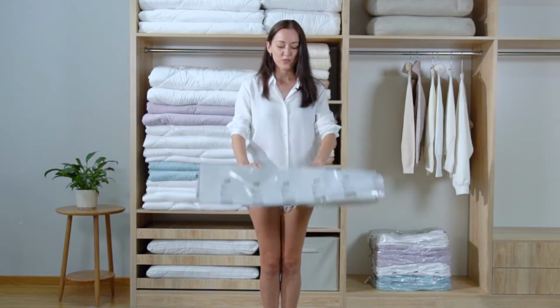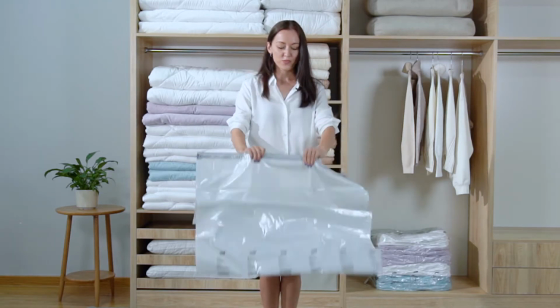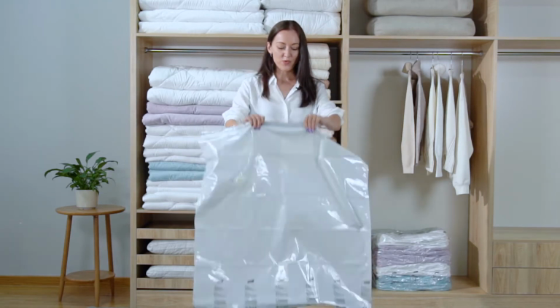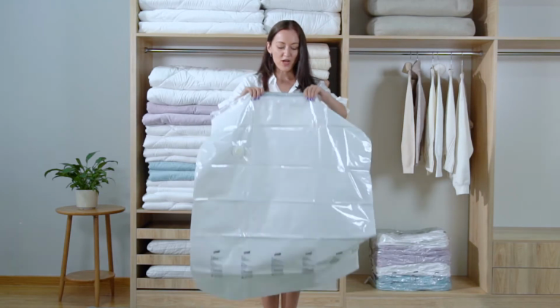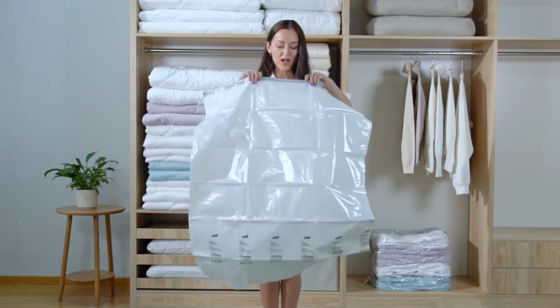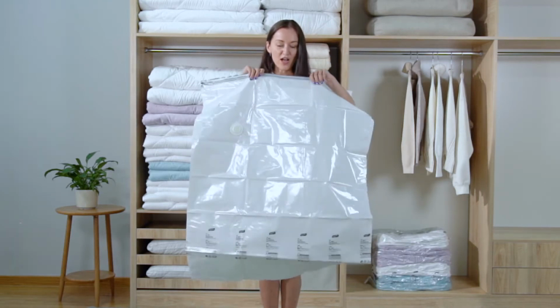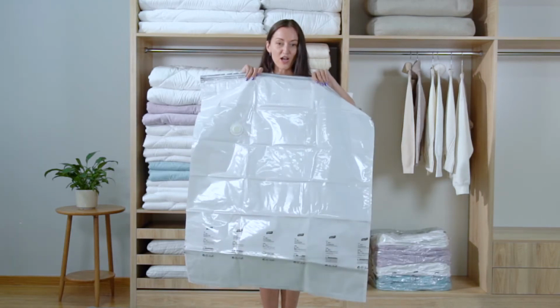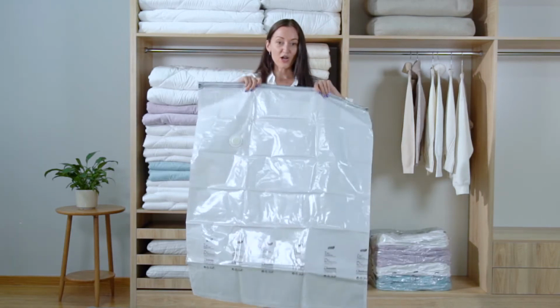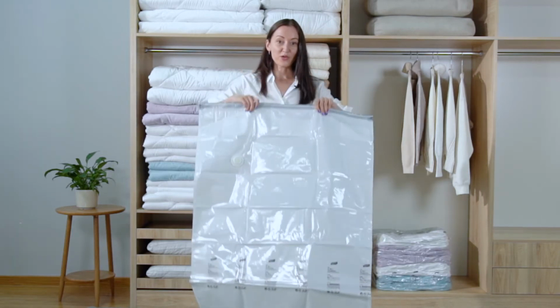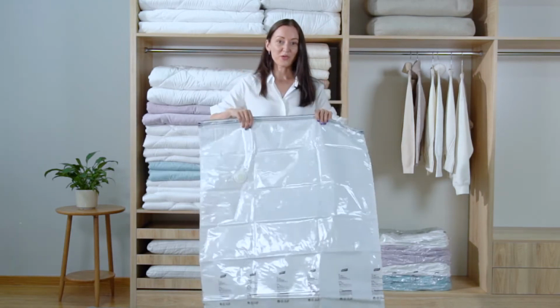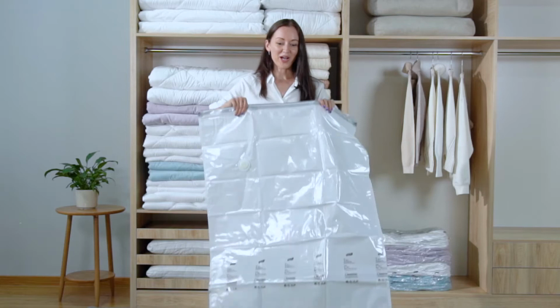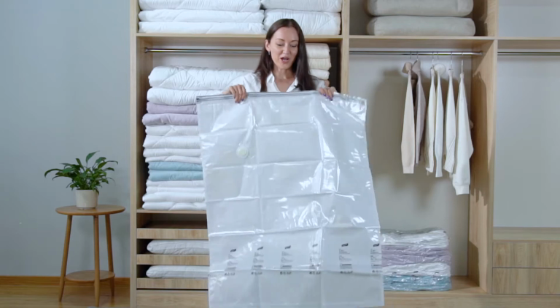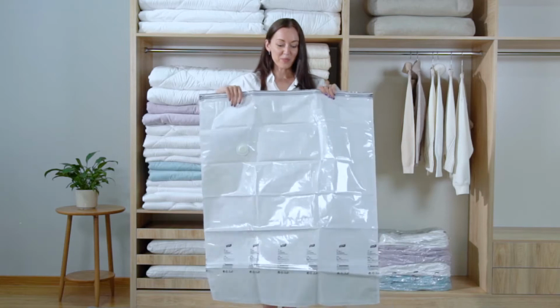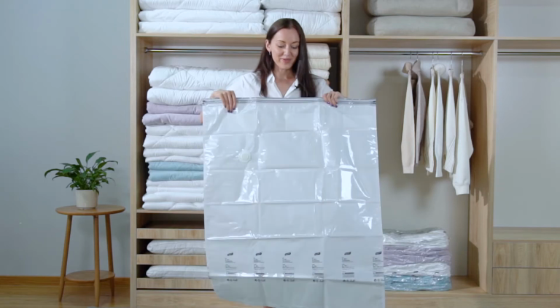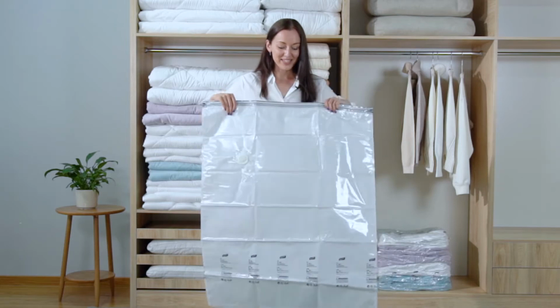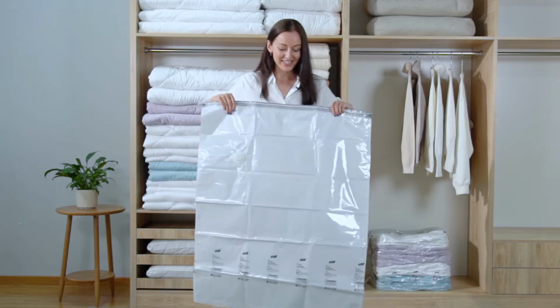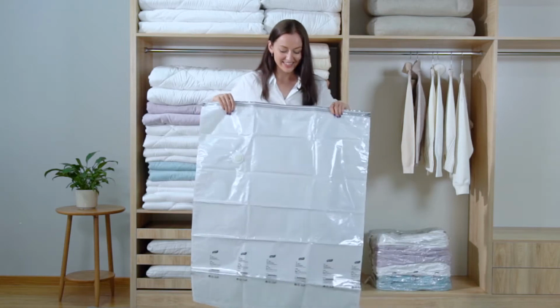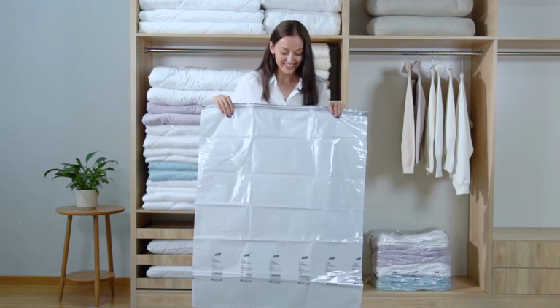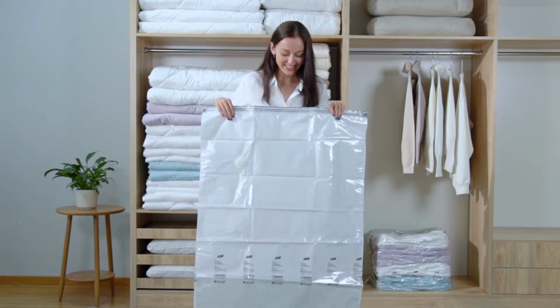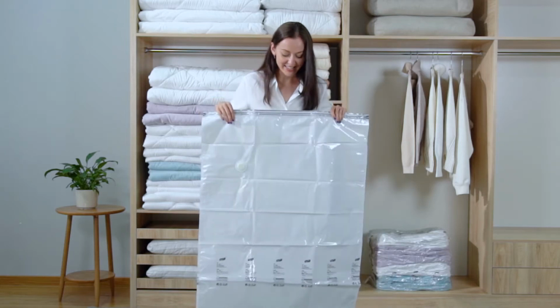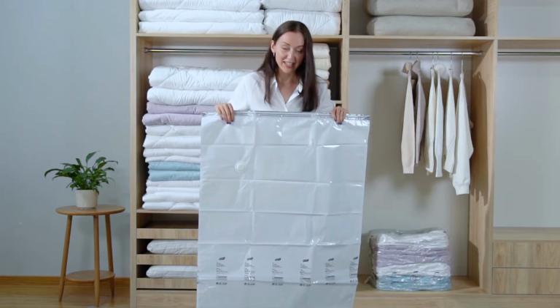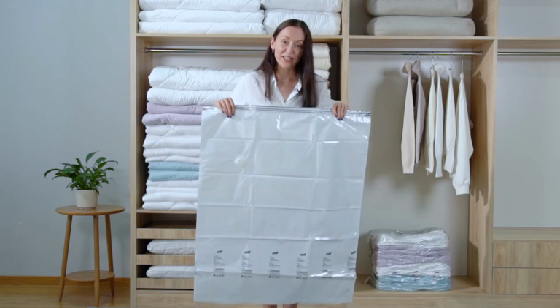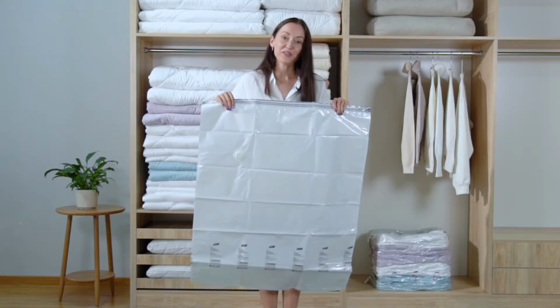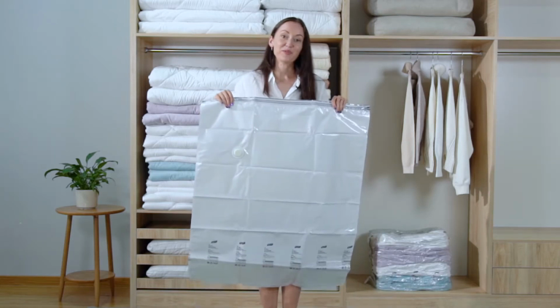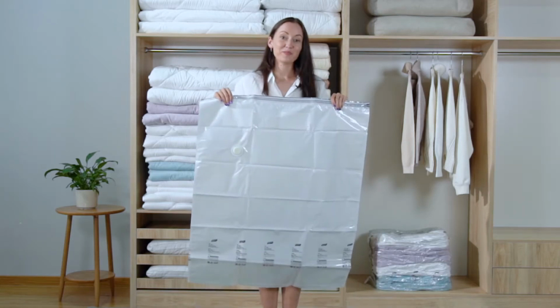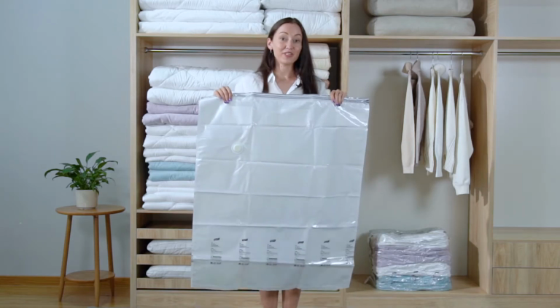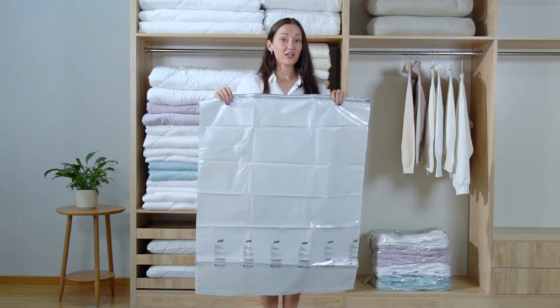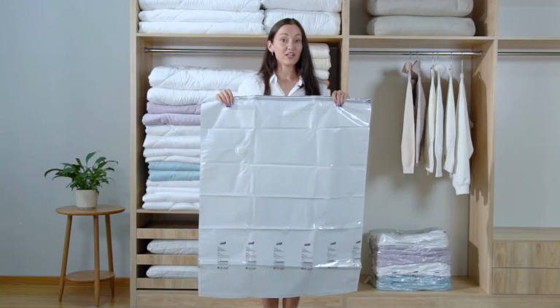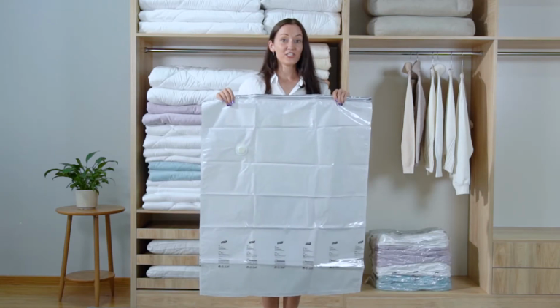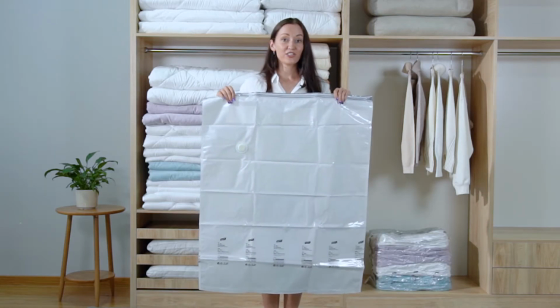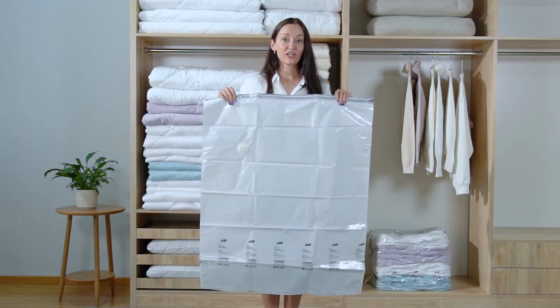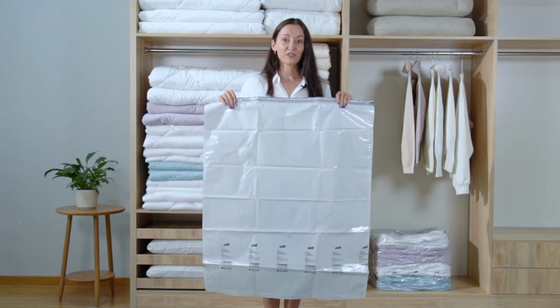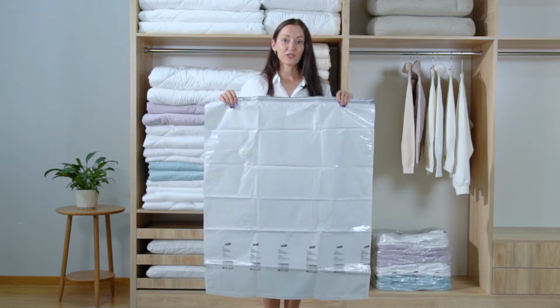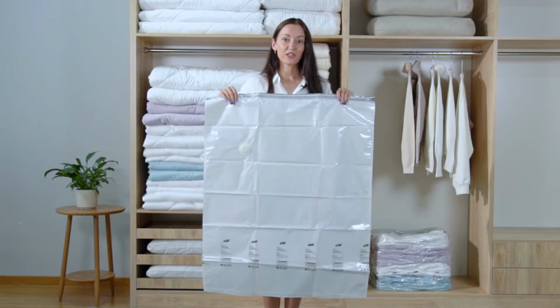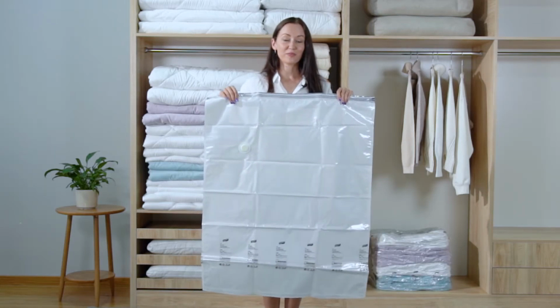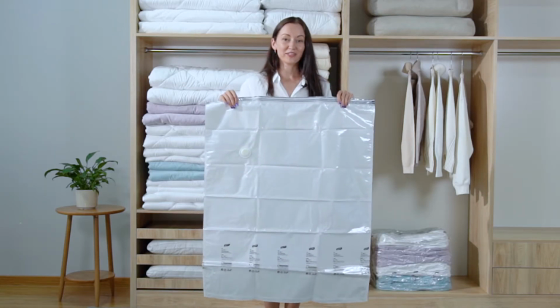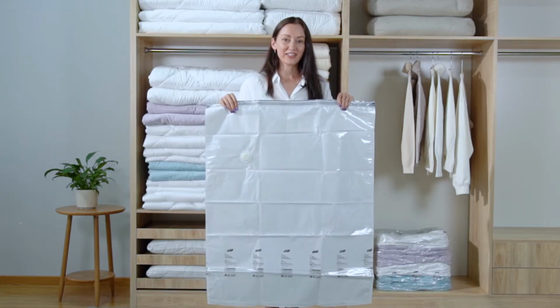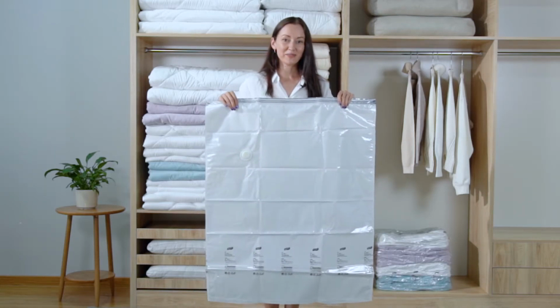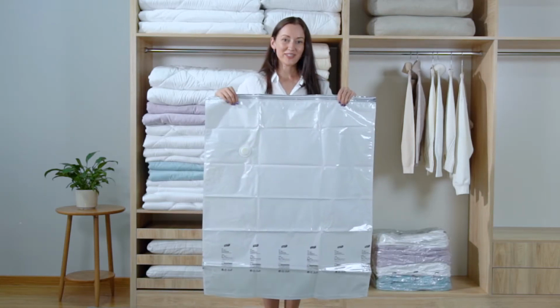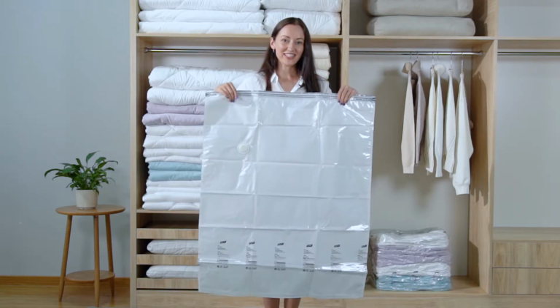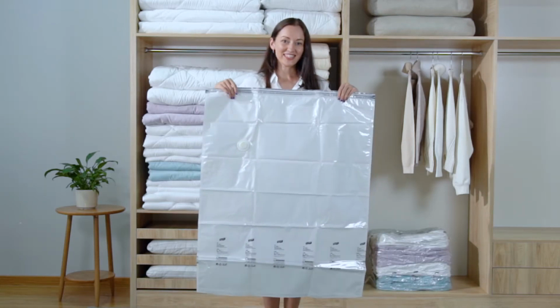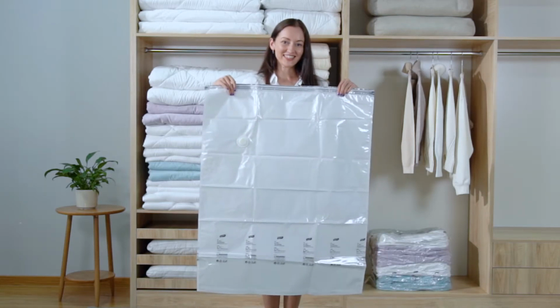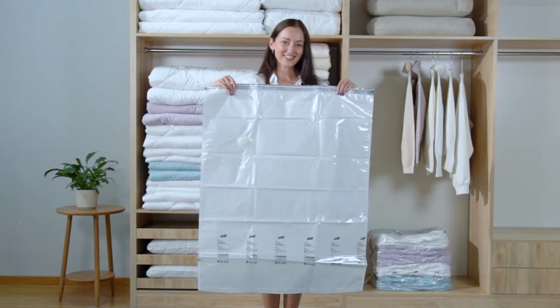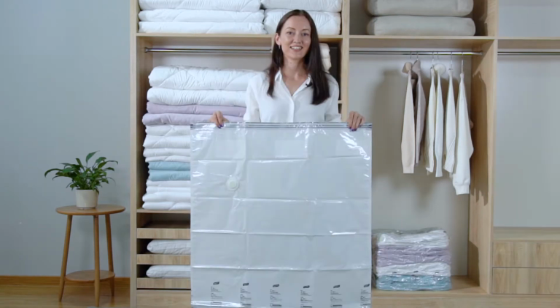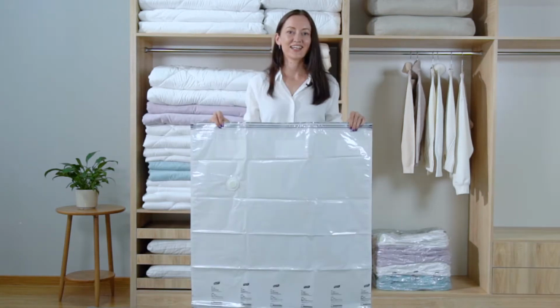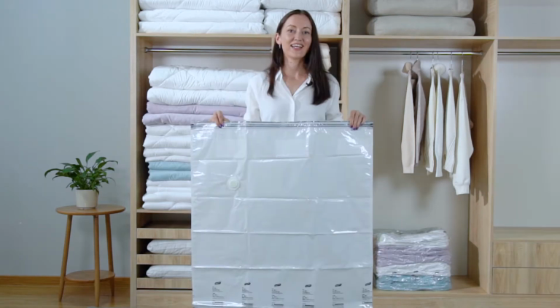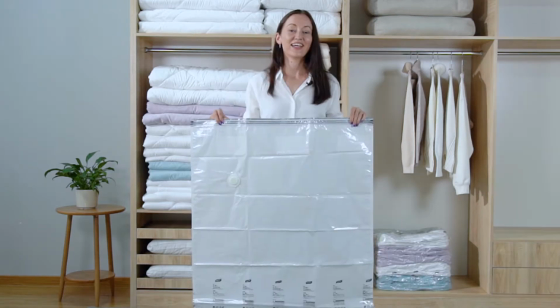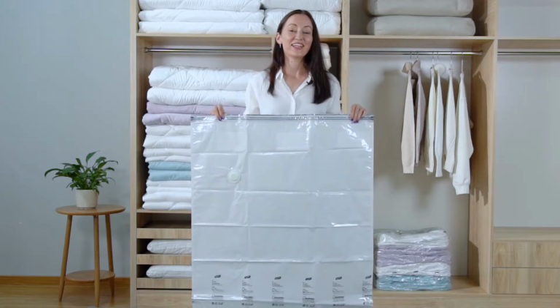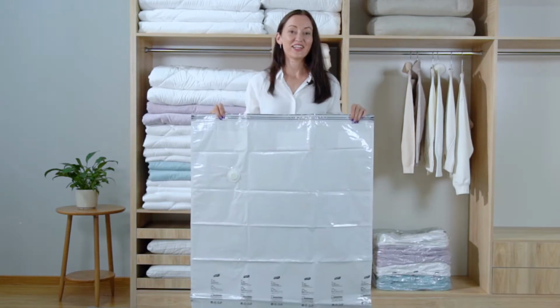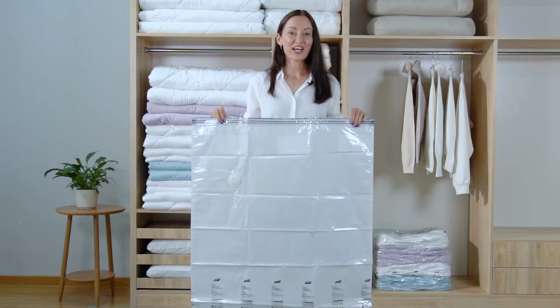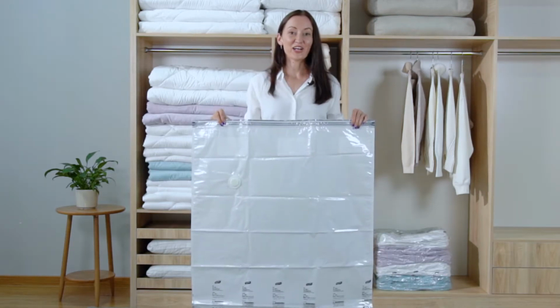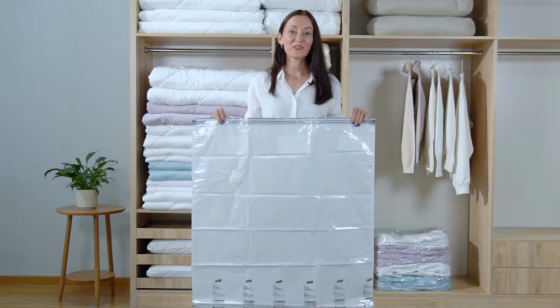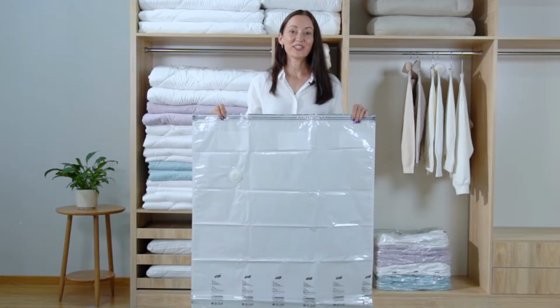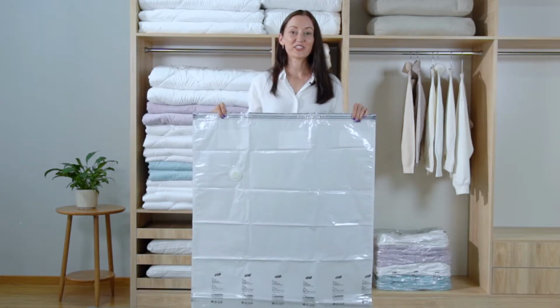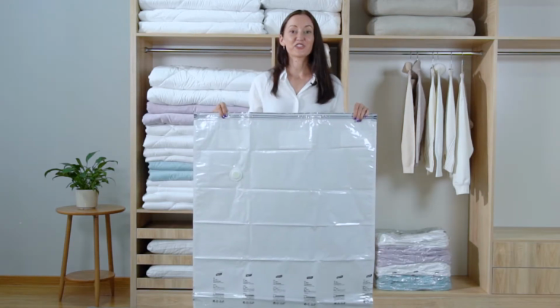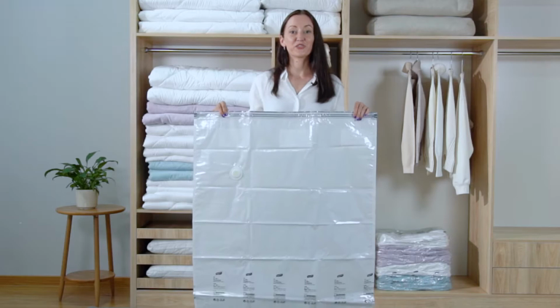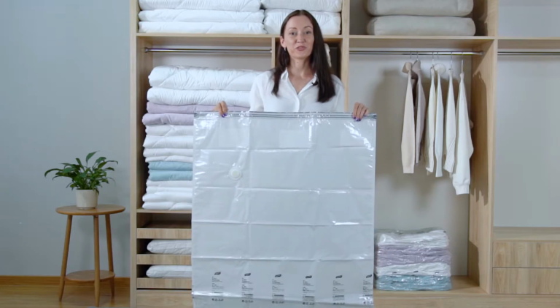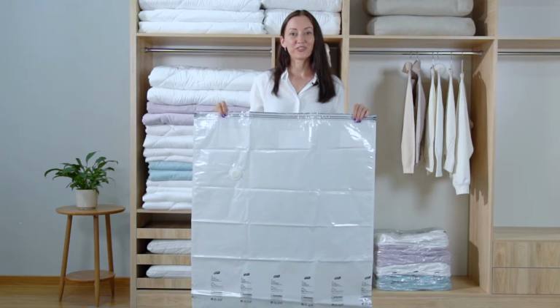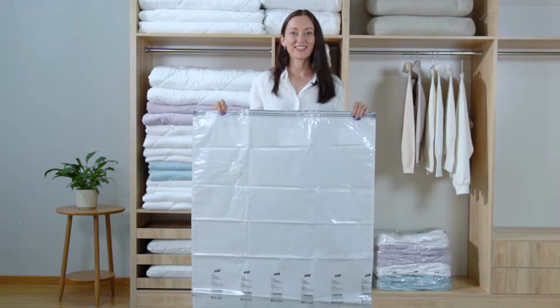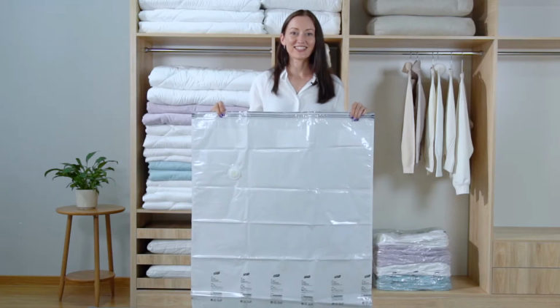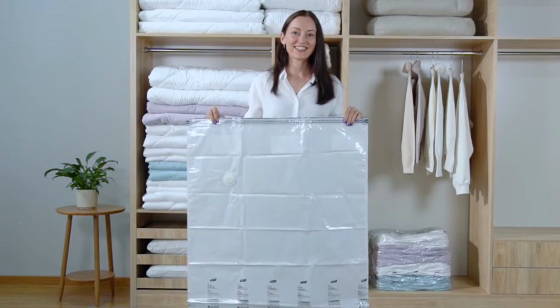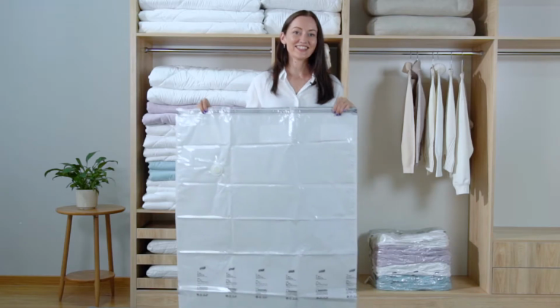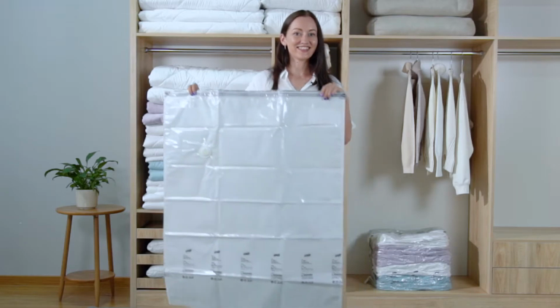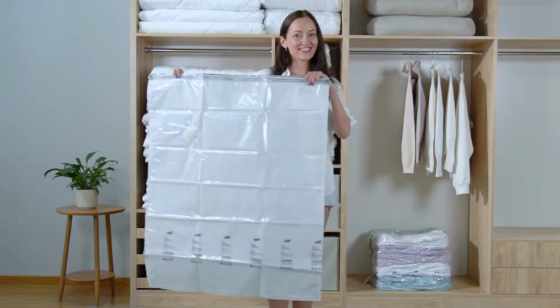Wow, how big it is — it may be large enough to accommodate me! Now let's store these quilts.